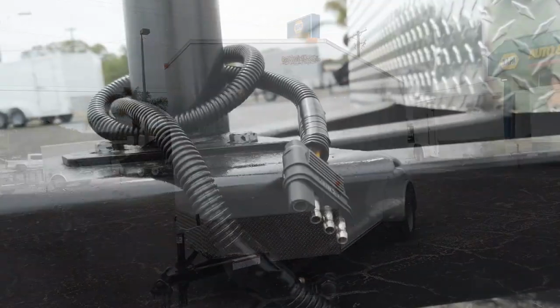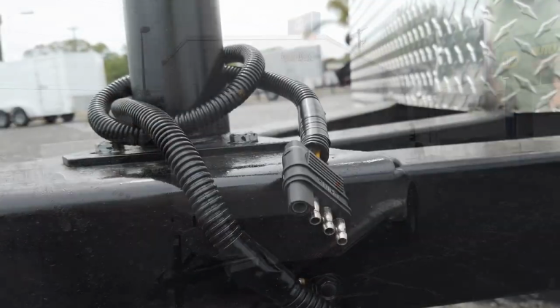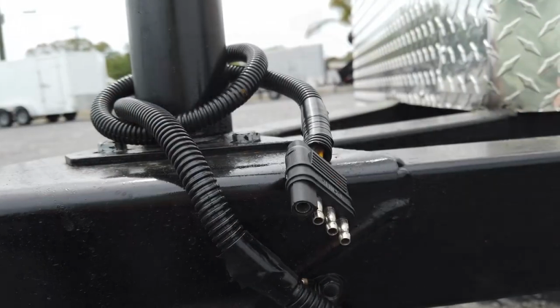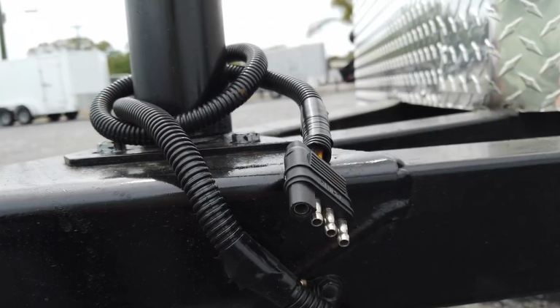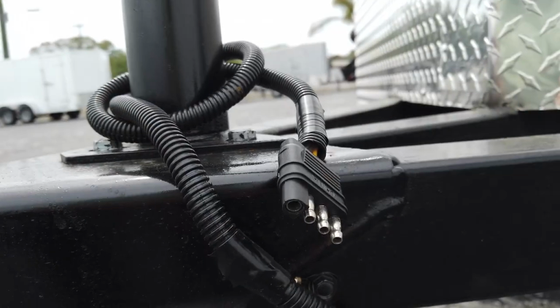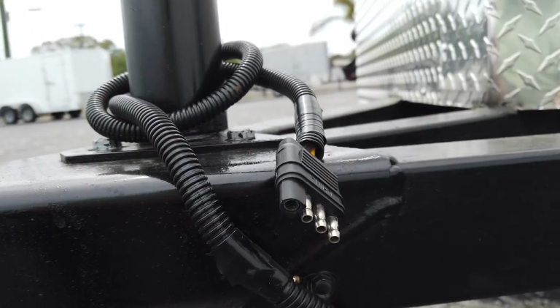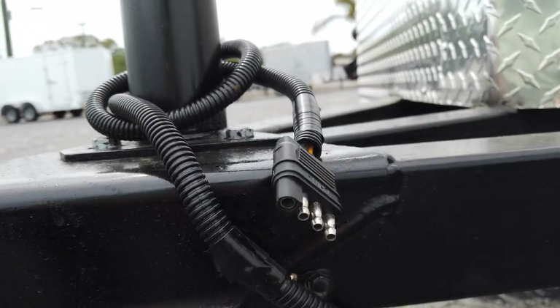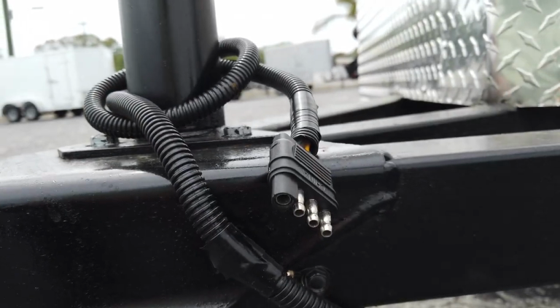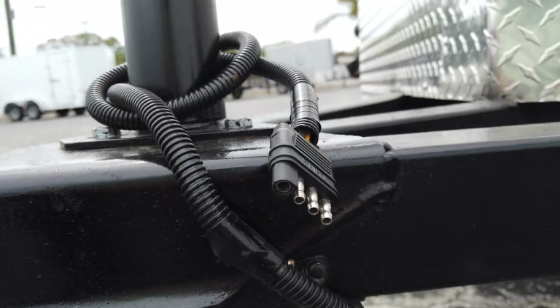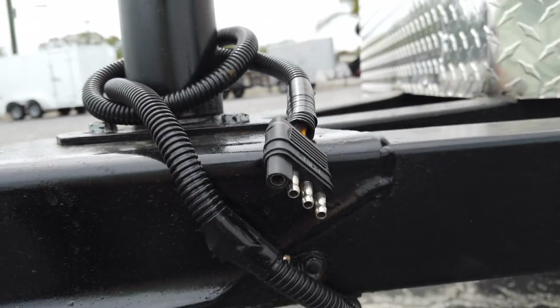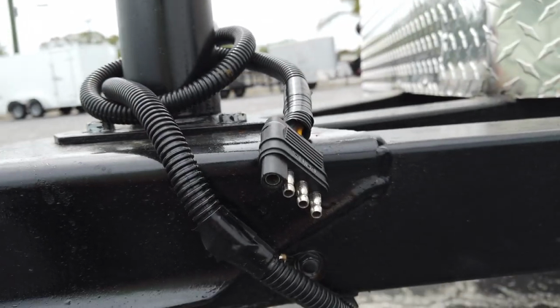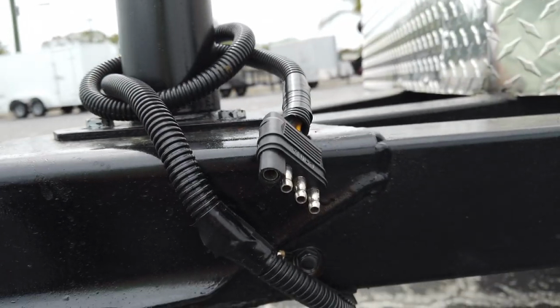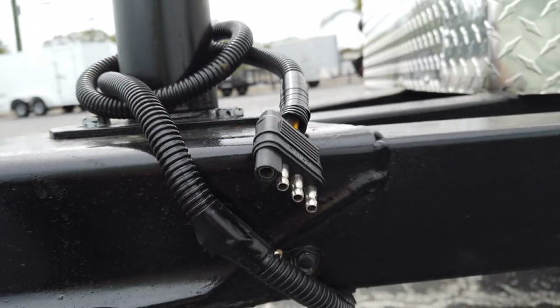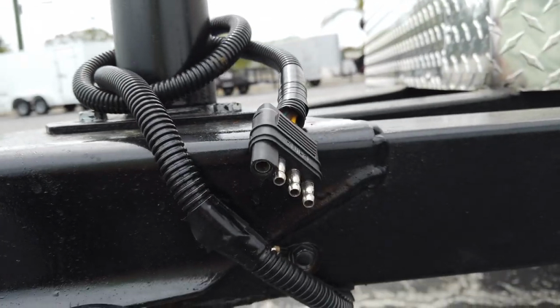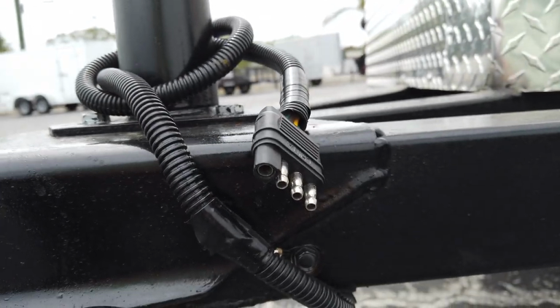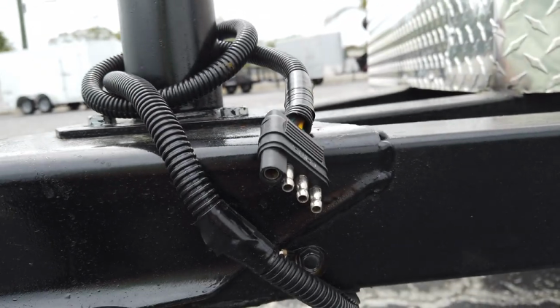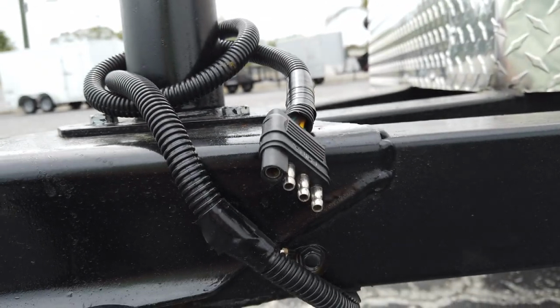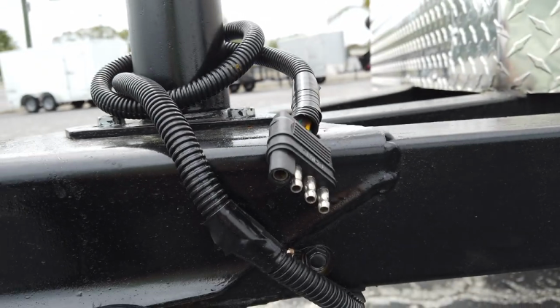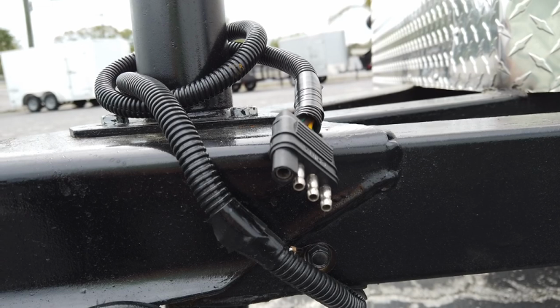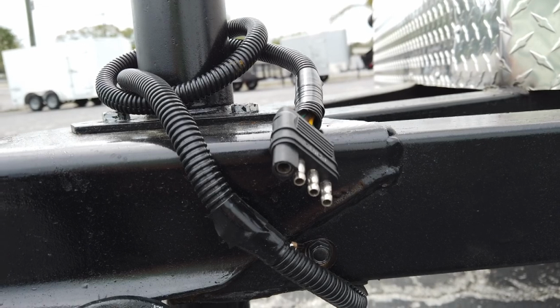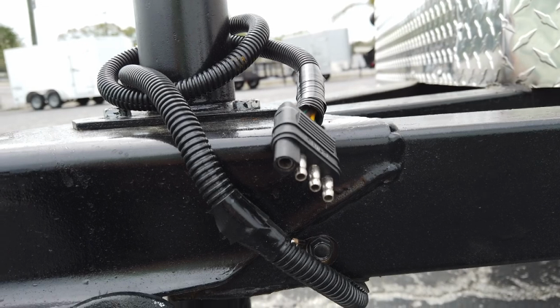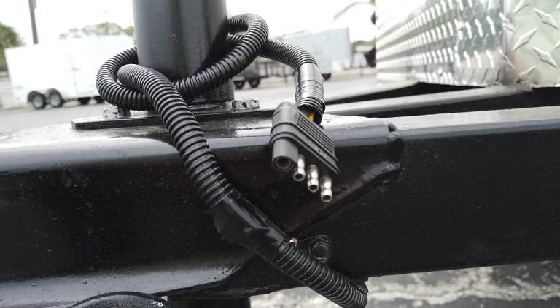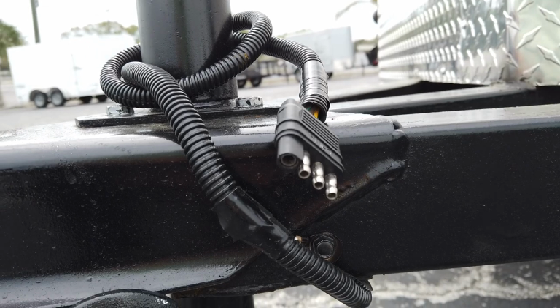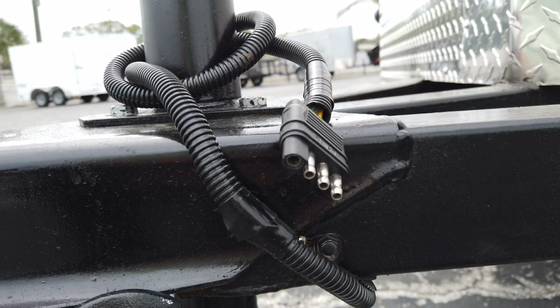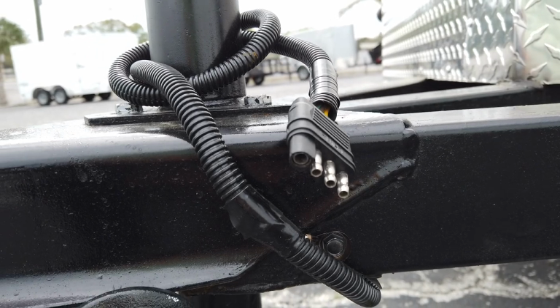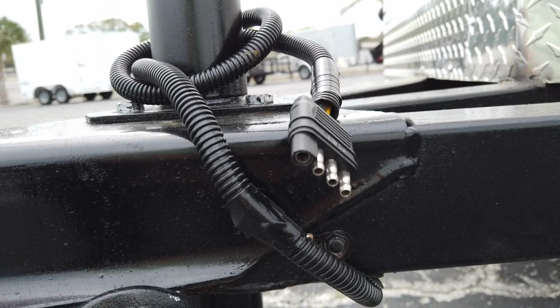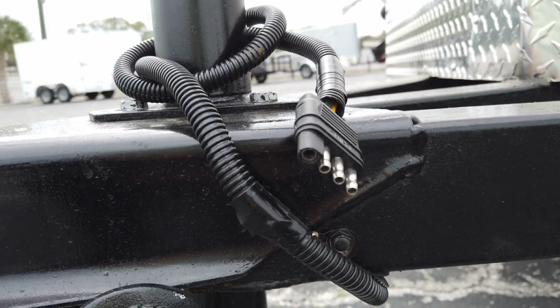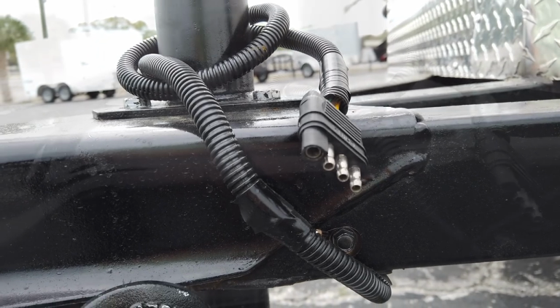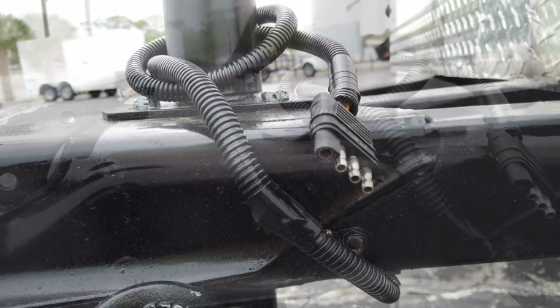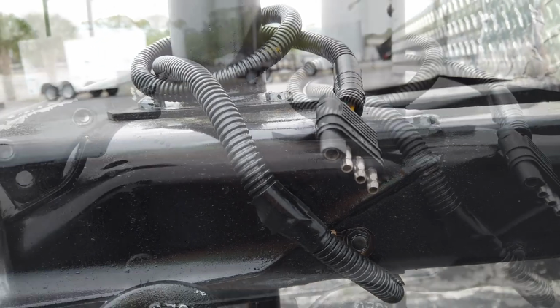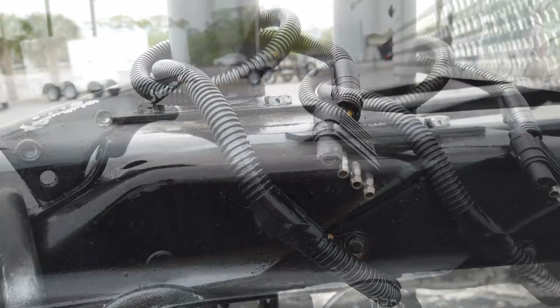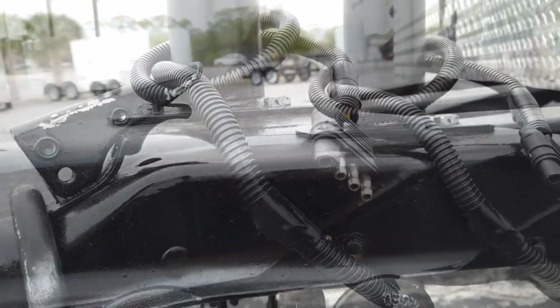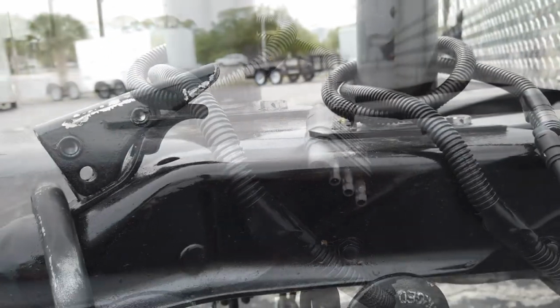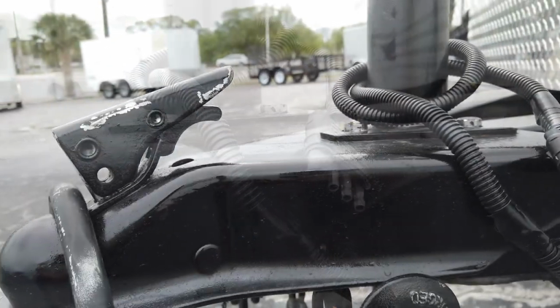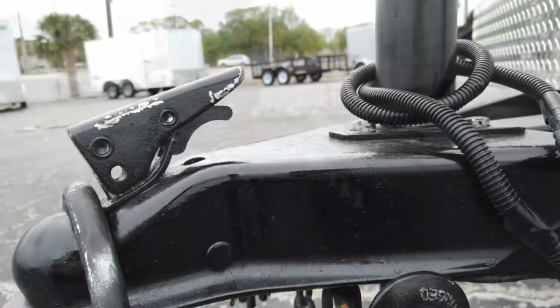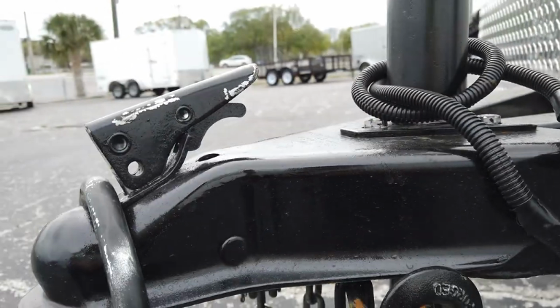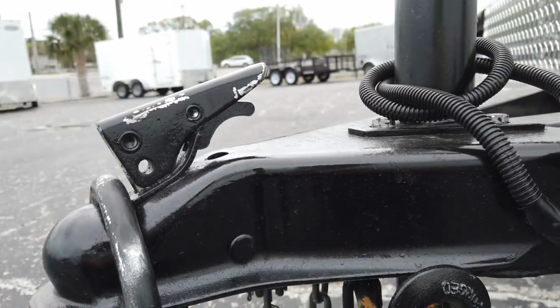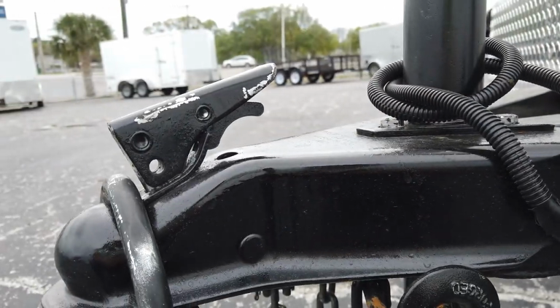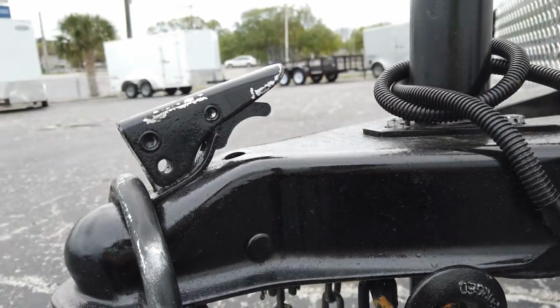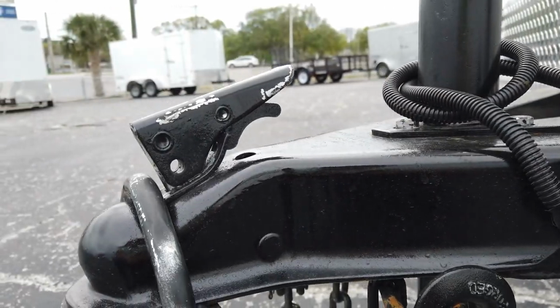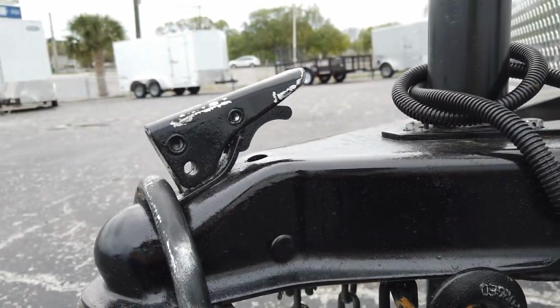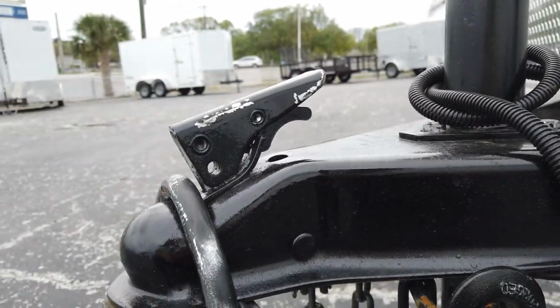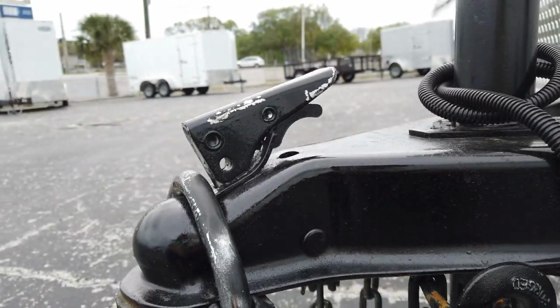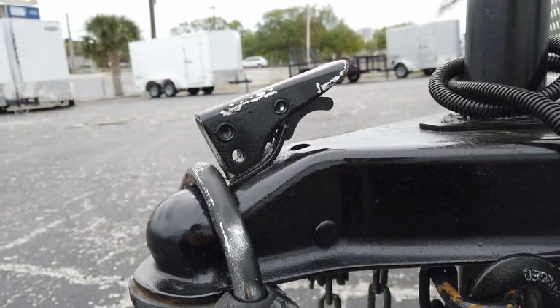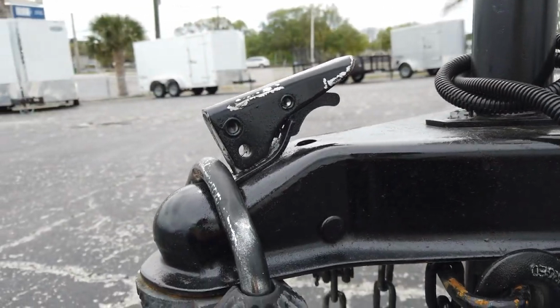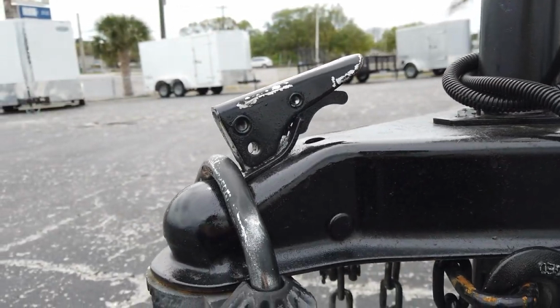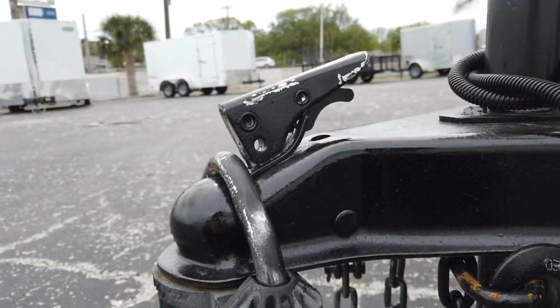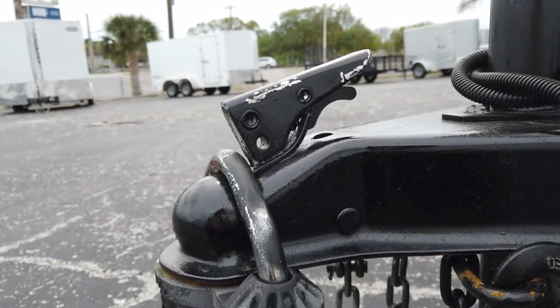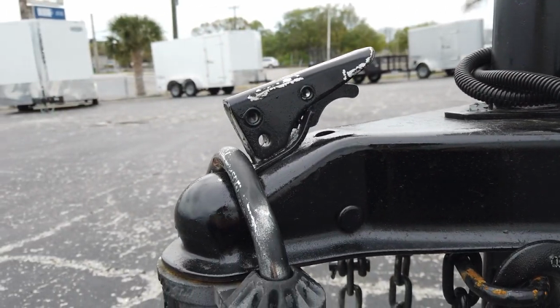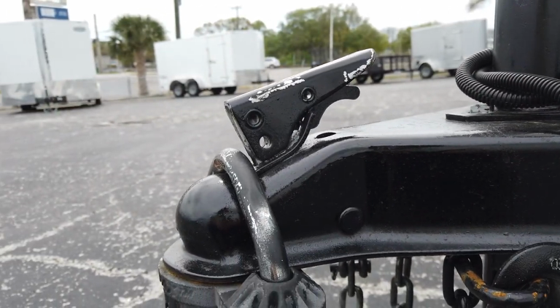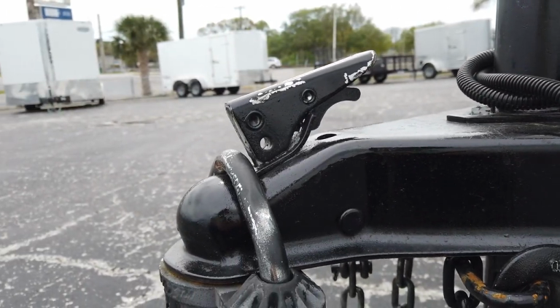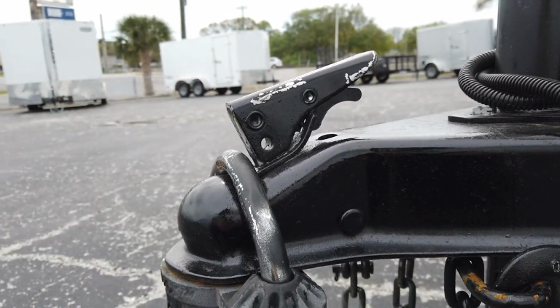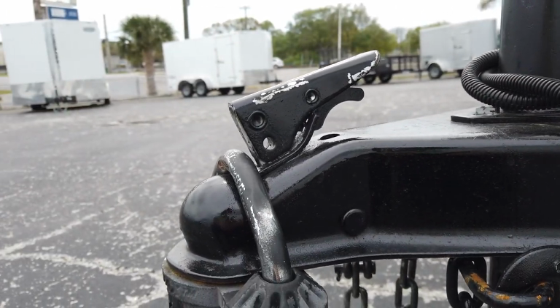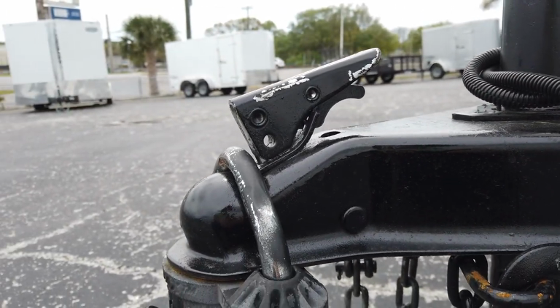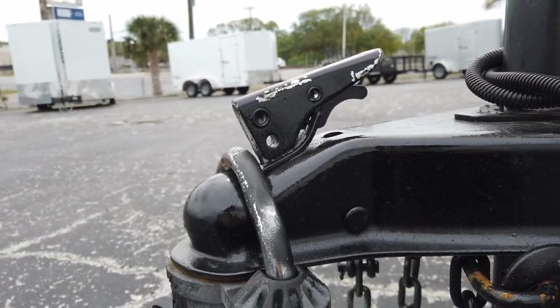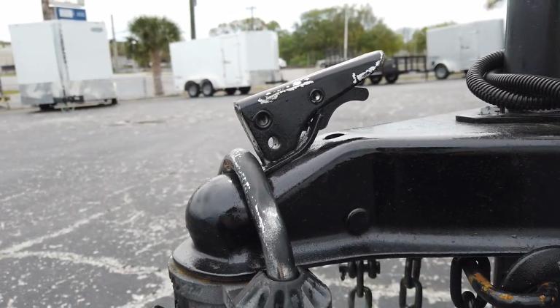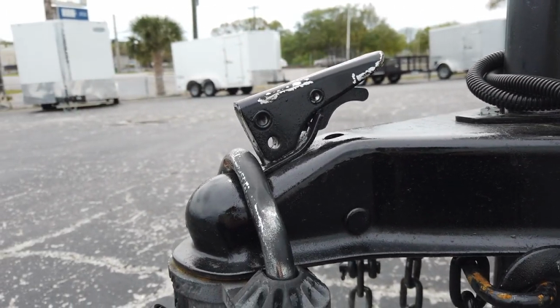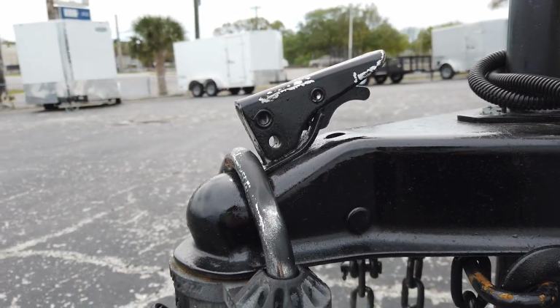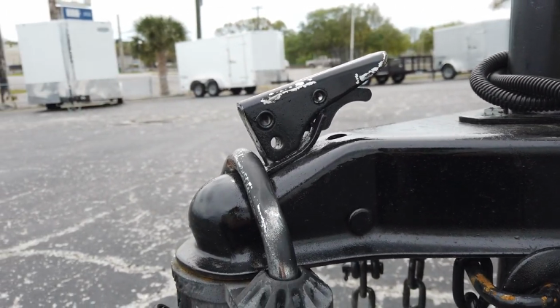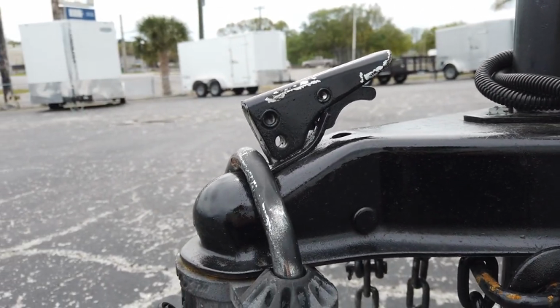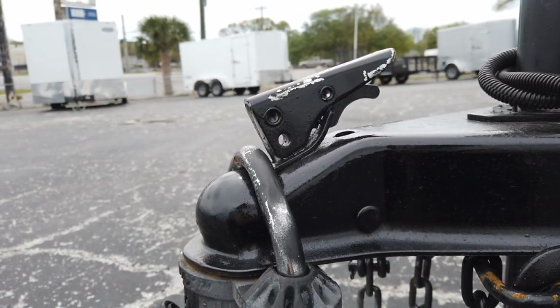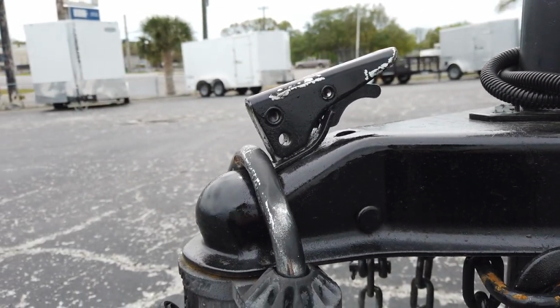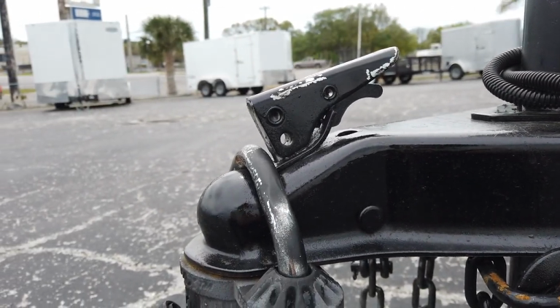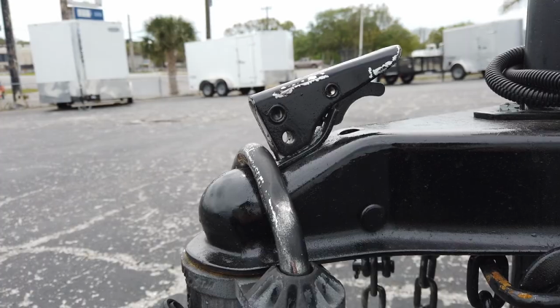Starting up front, this trailer uses a three-way plug, and then at the very end we see a two-inch ball coupler.